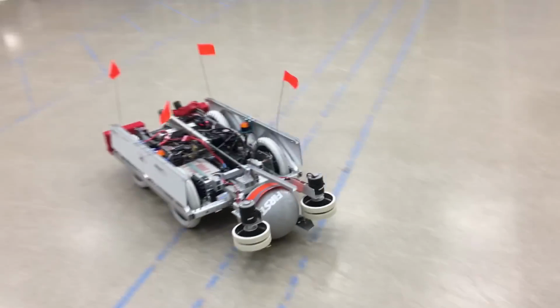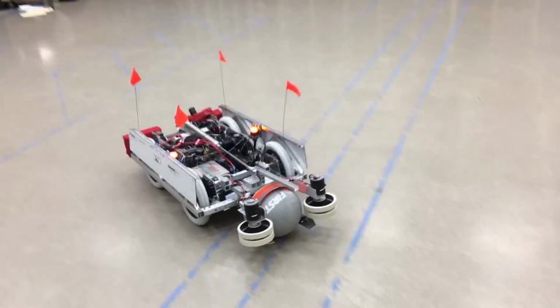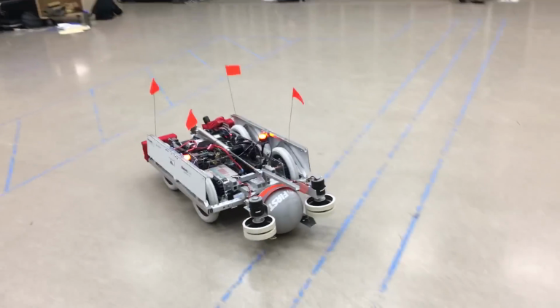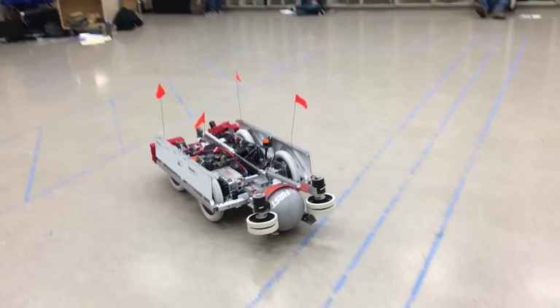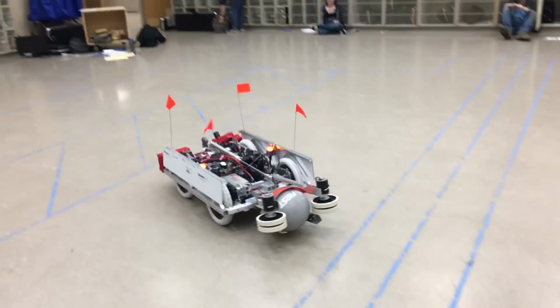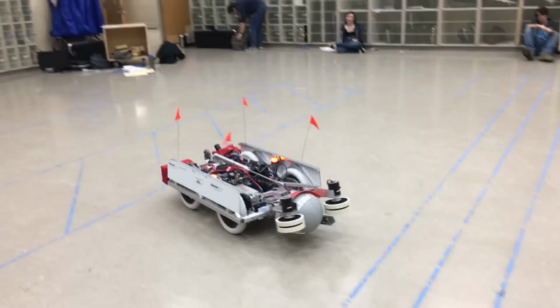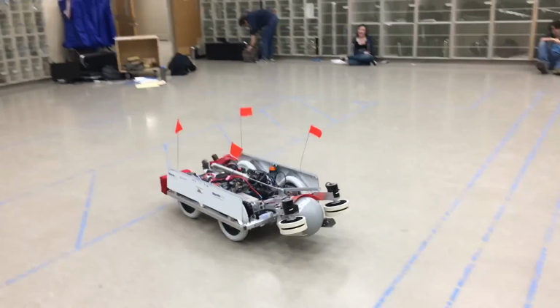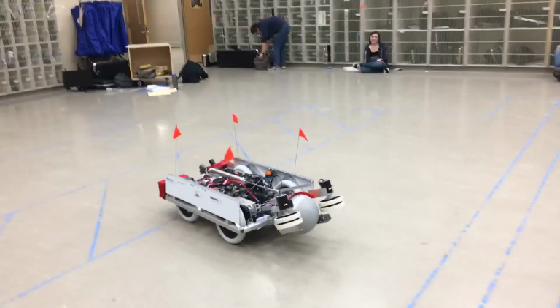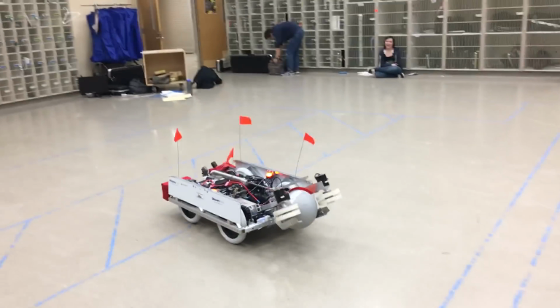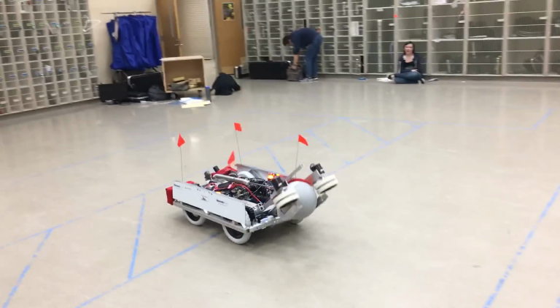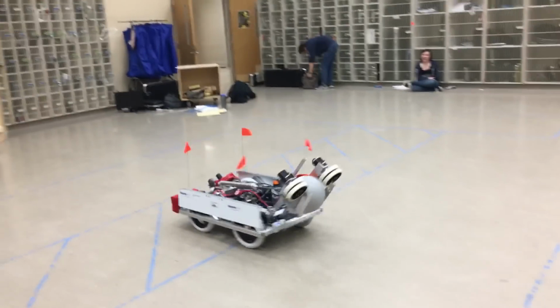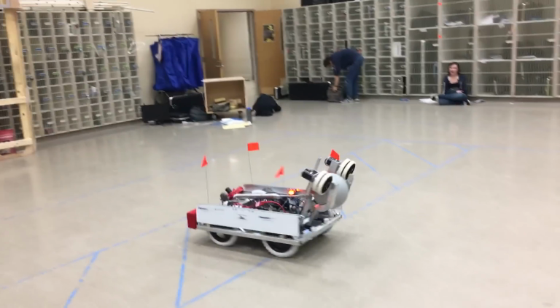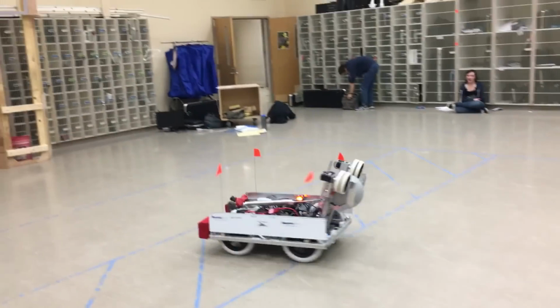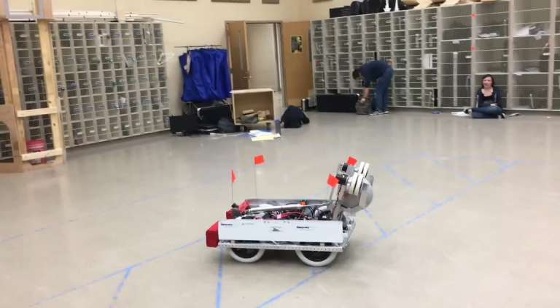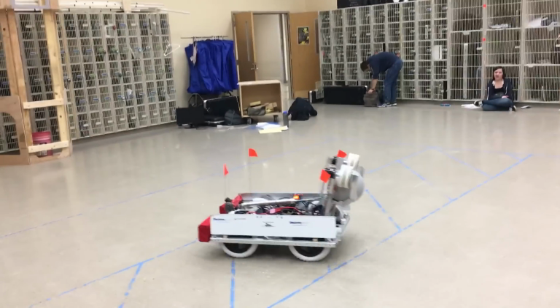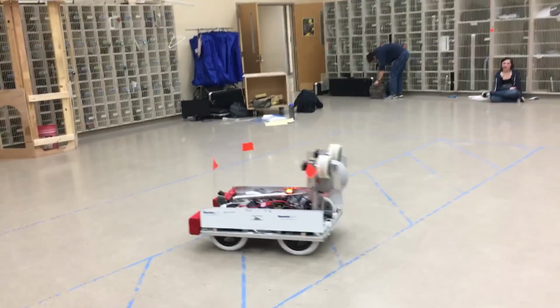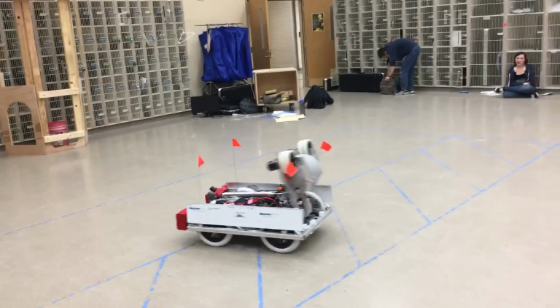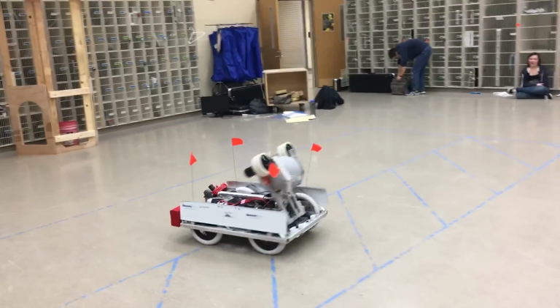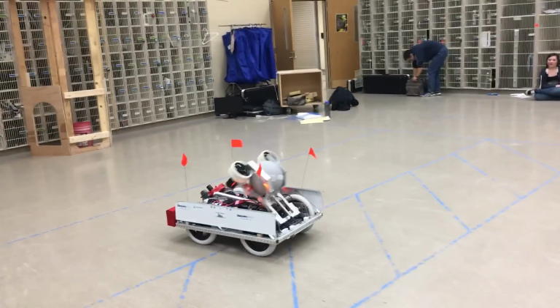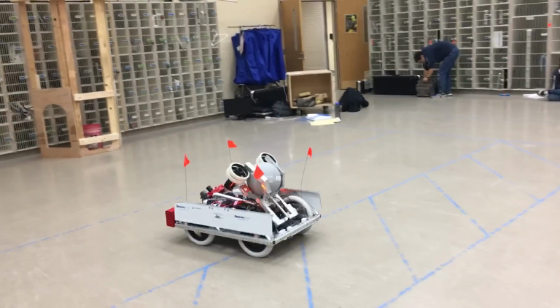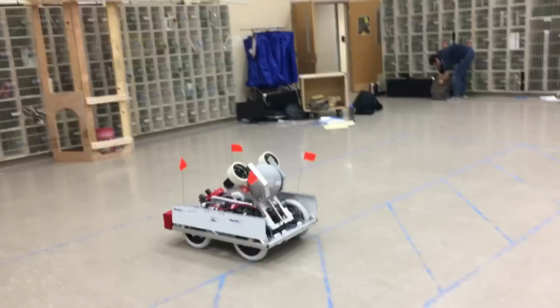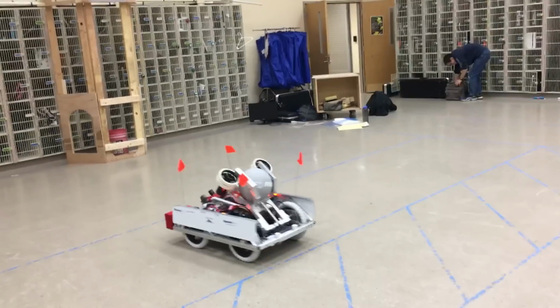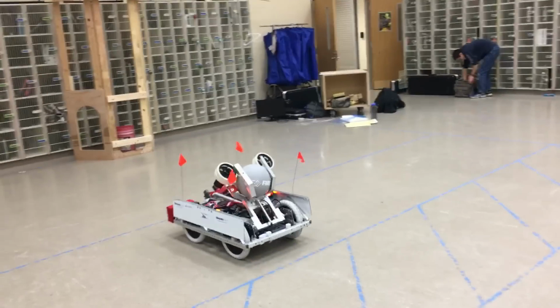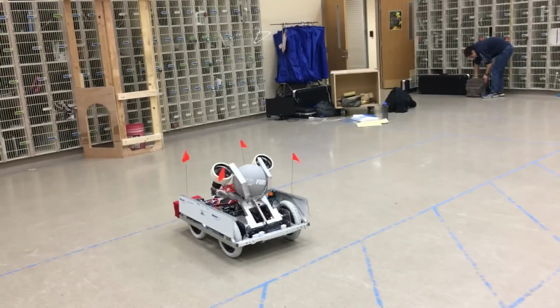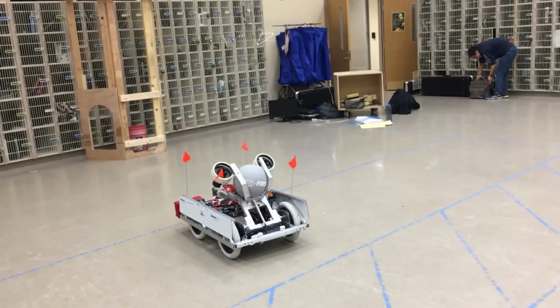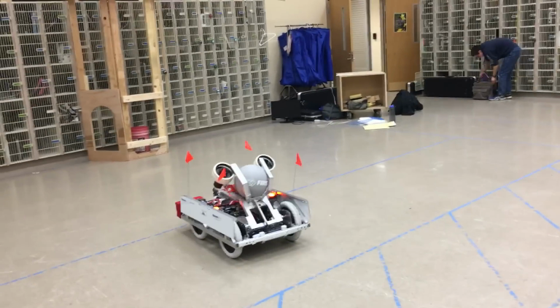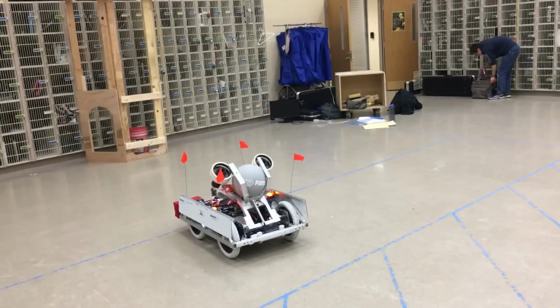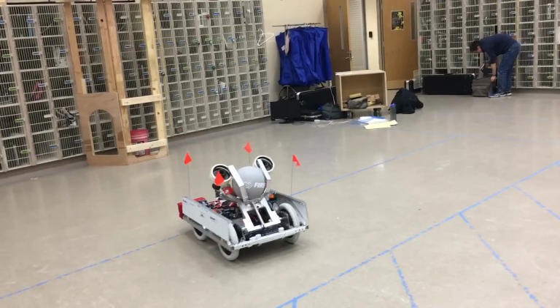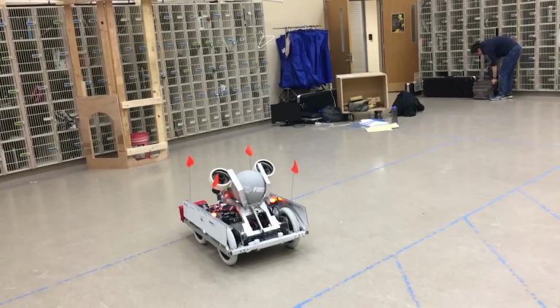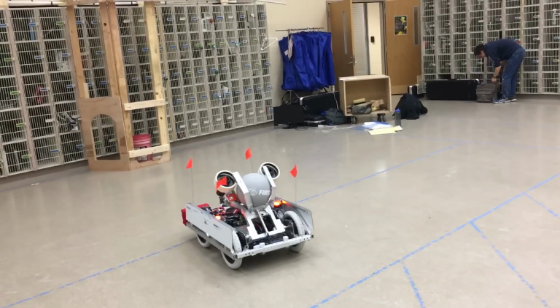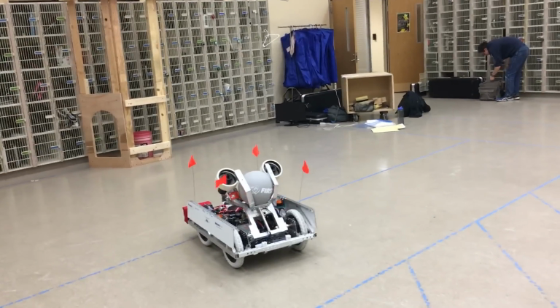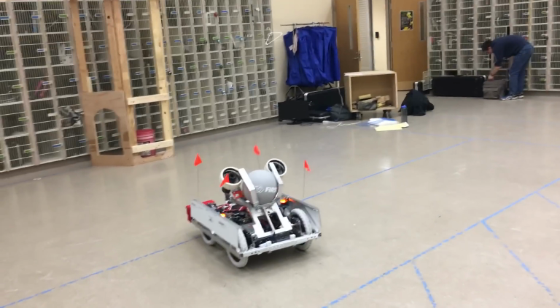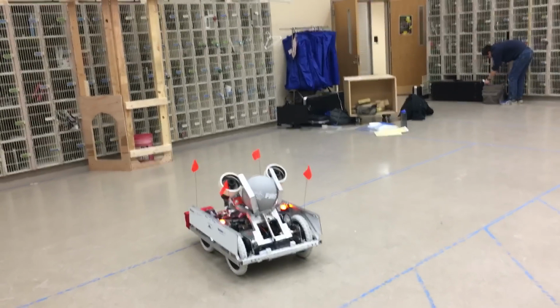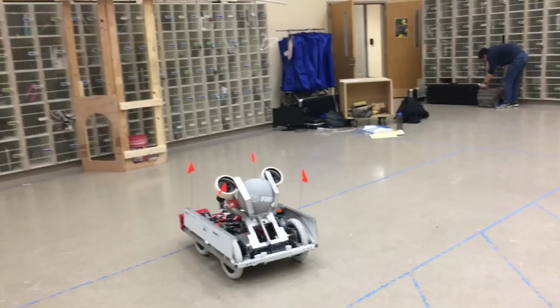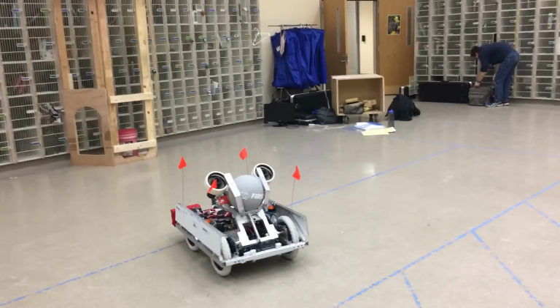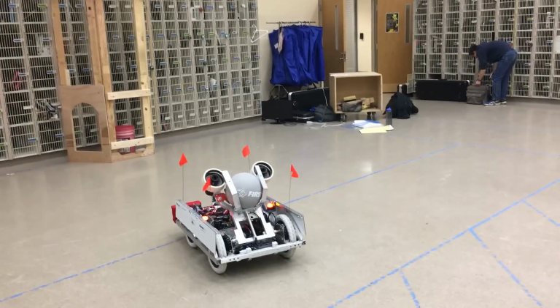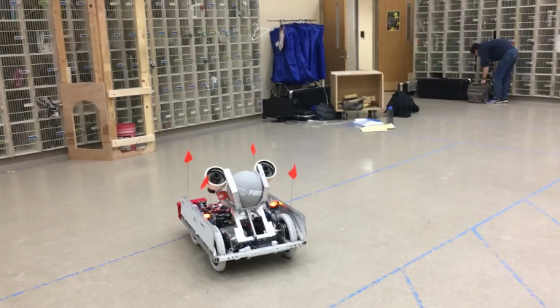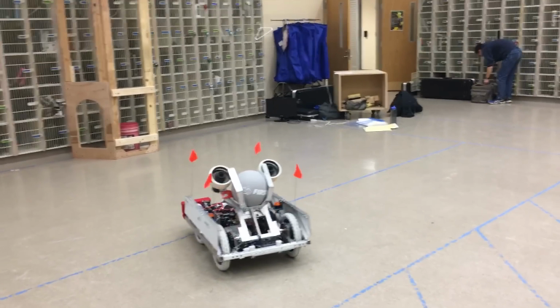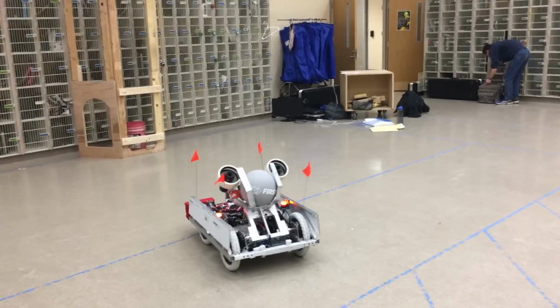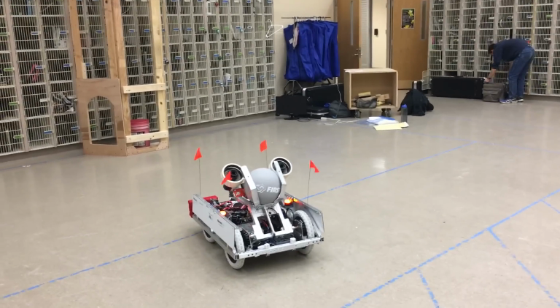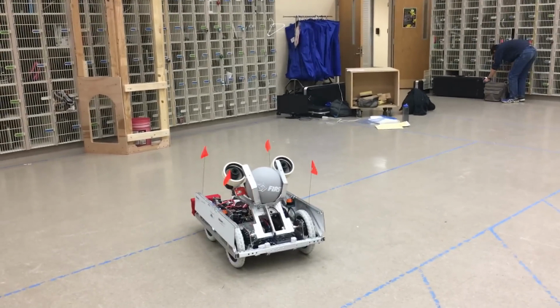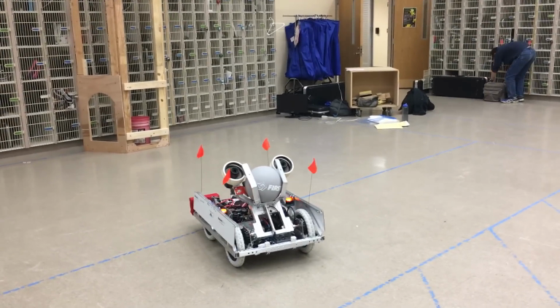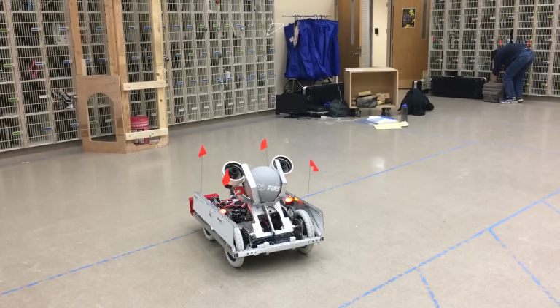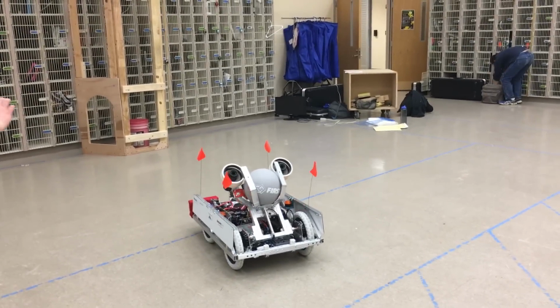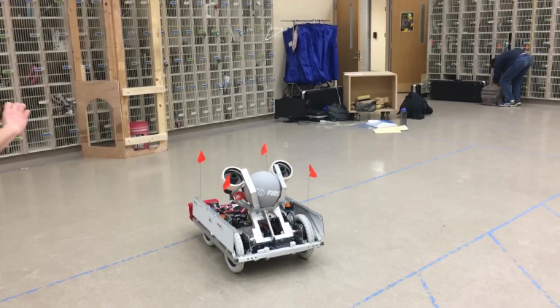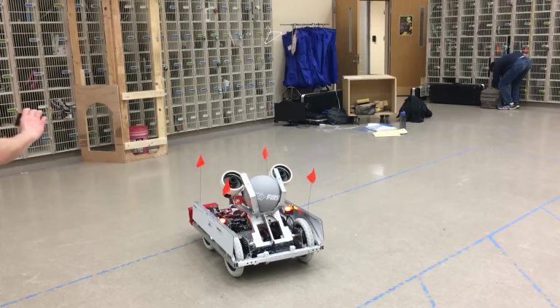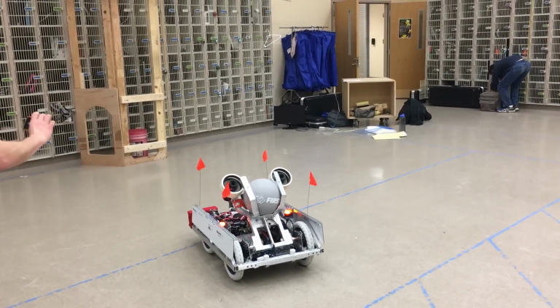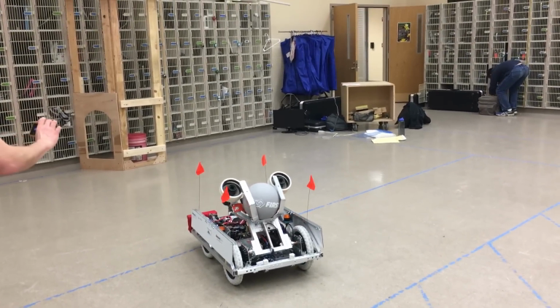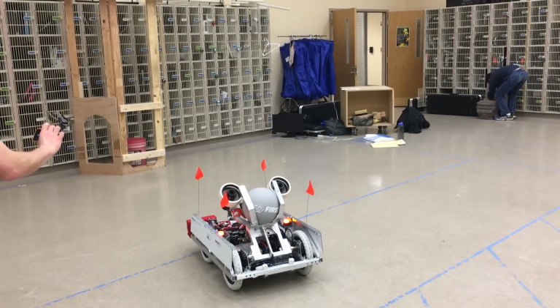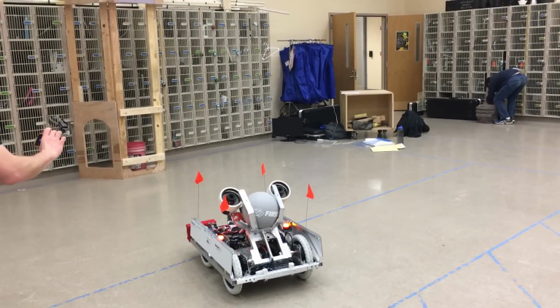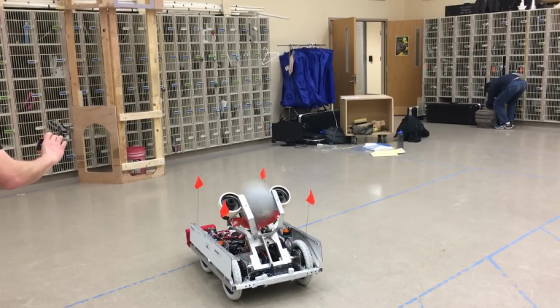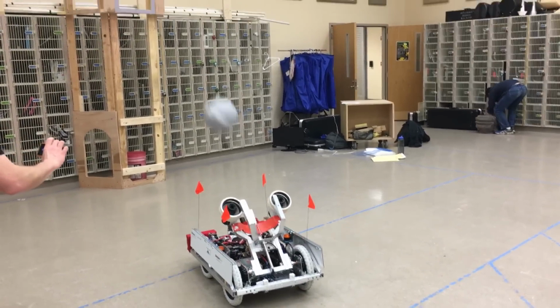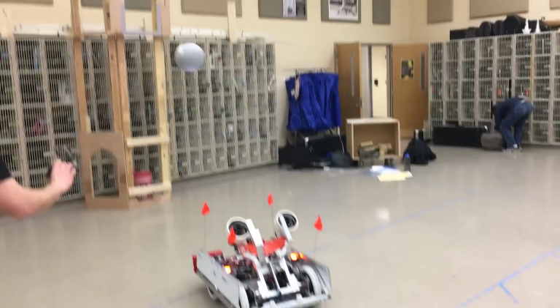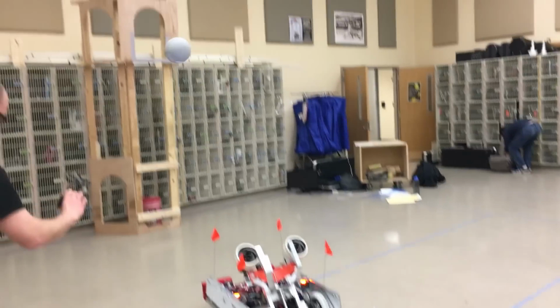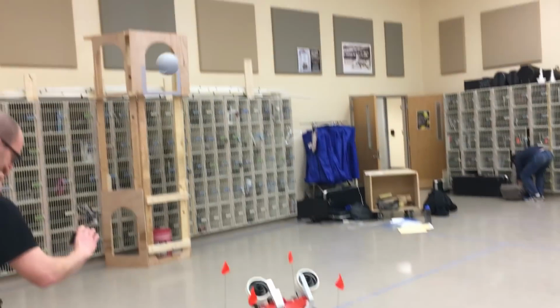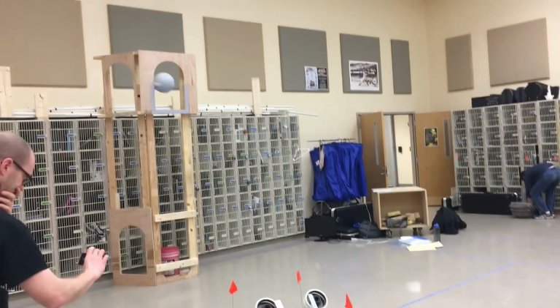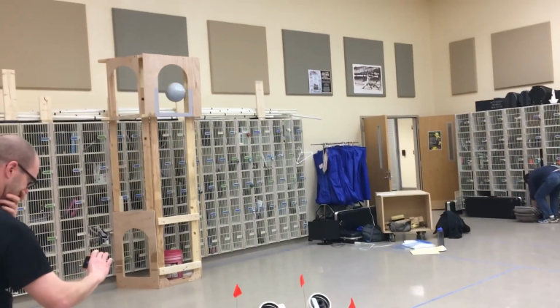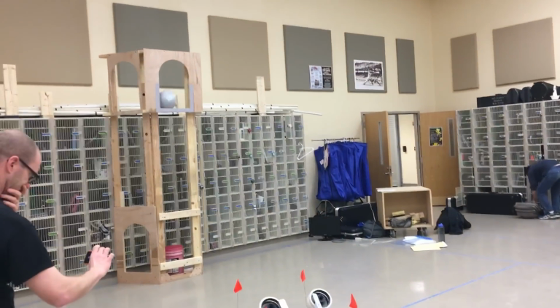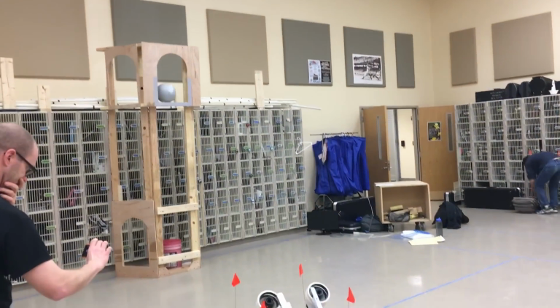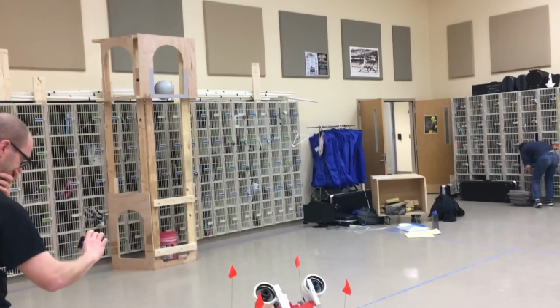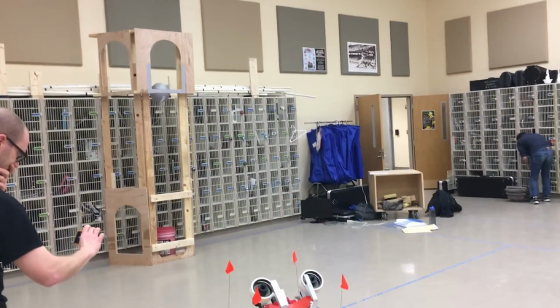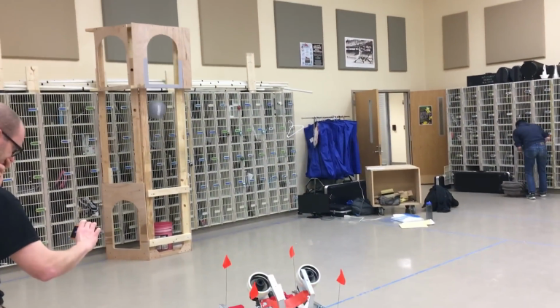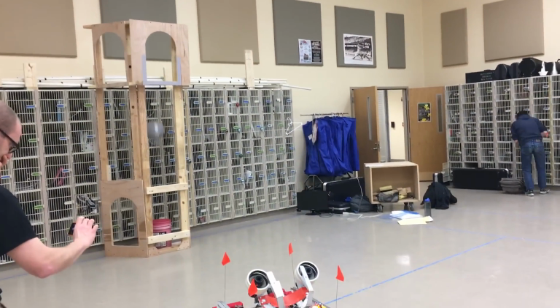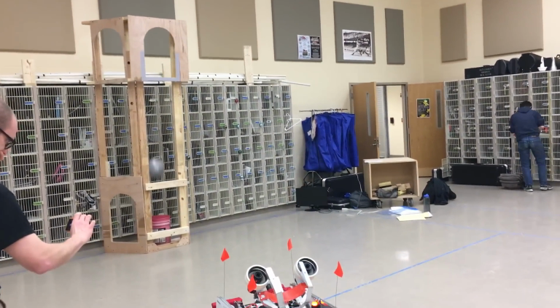We built hardware all the way up until today, so this system has only been tested today, and as you can see we were able to get pretty fast cycle times out of it.